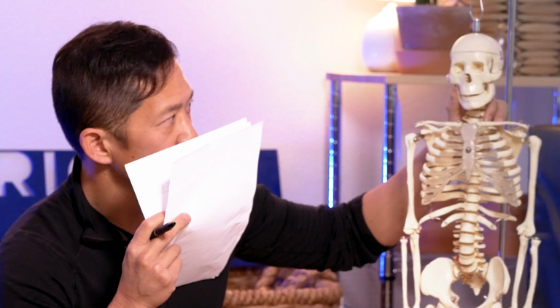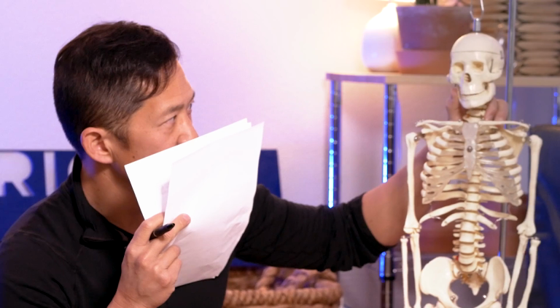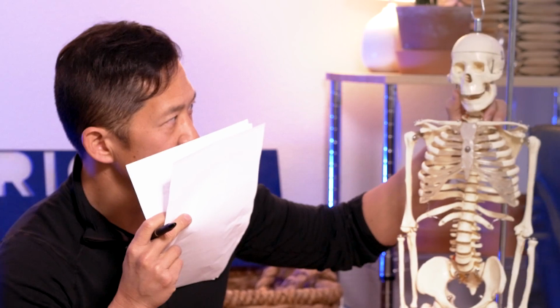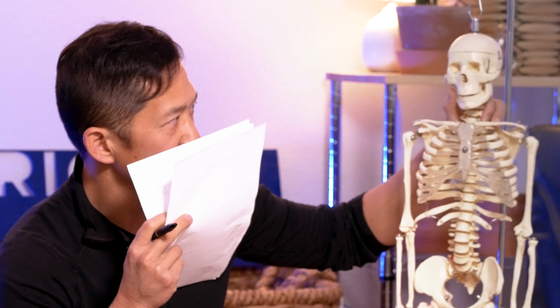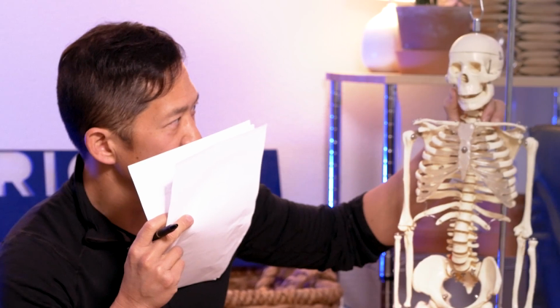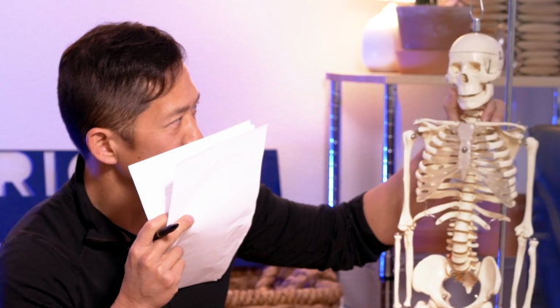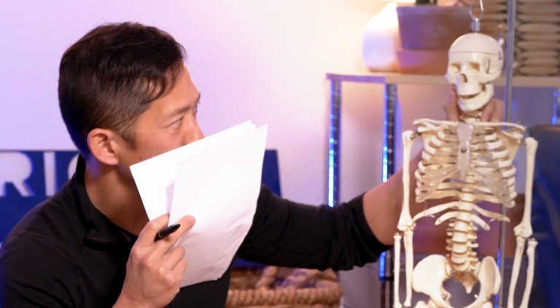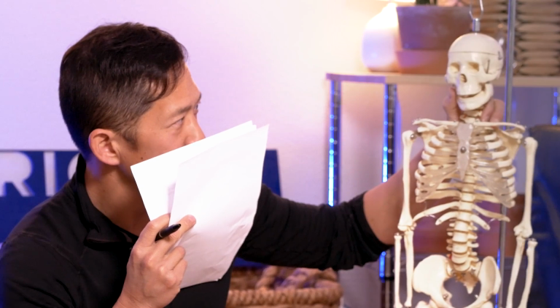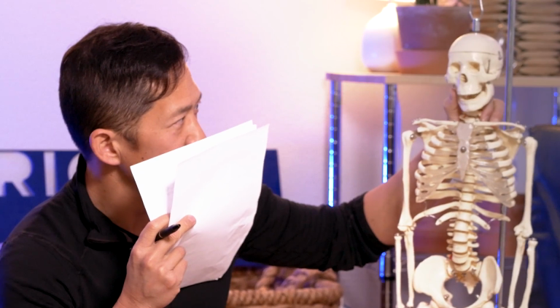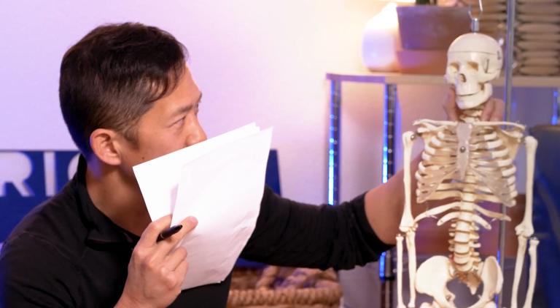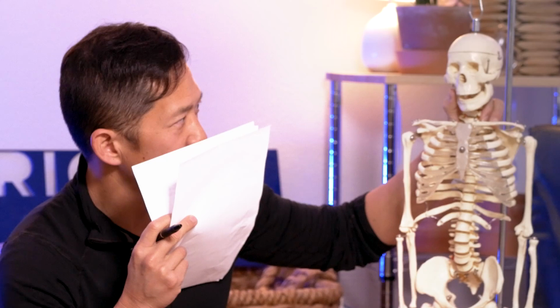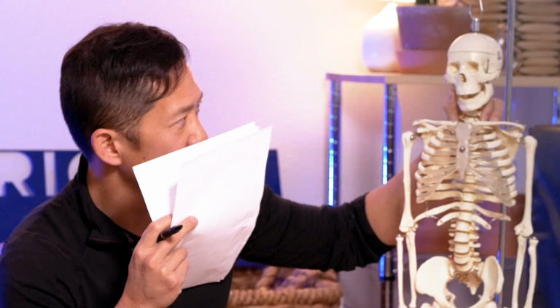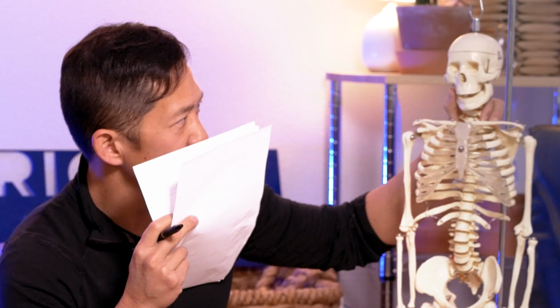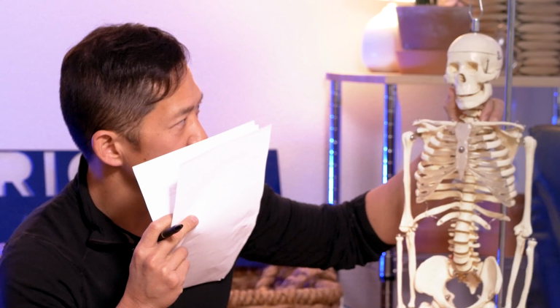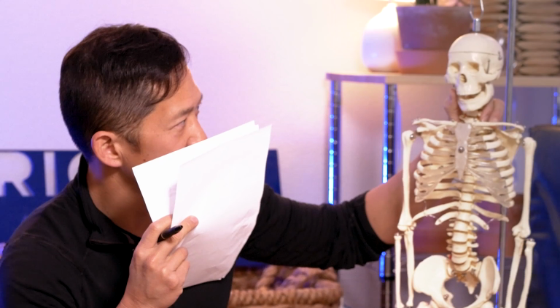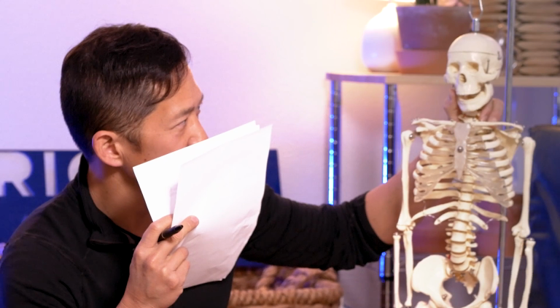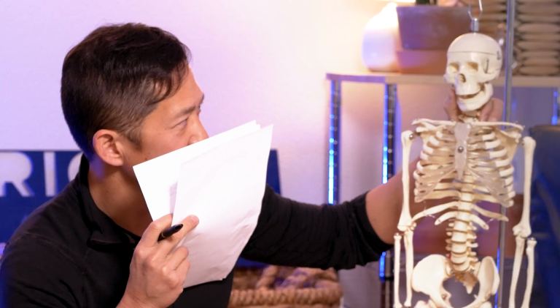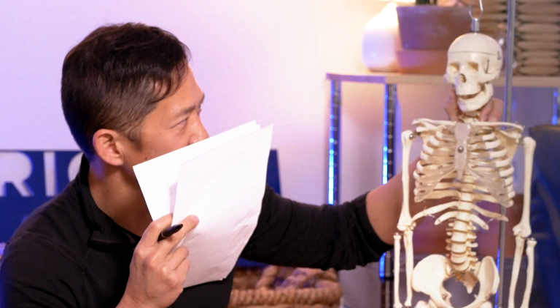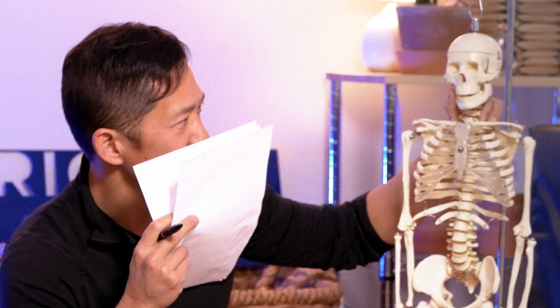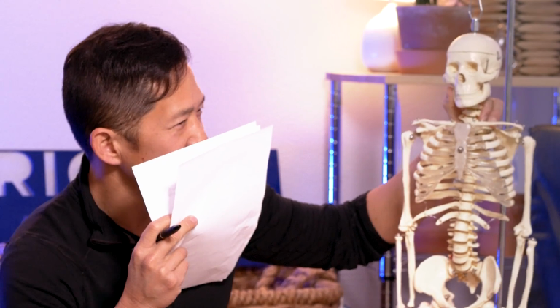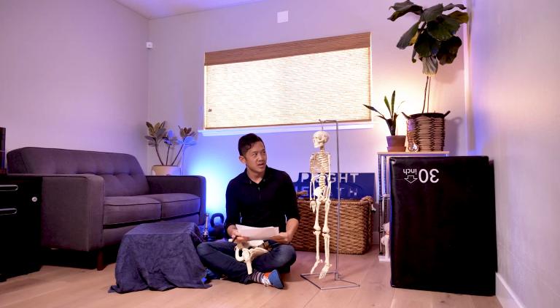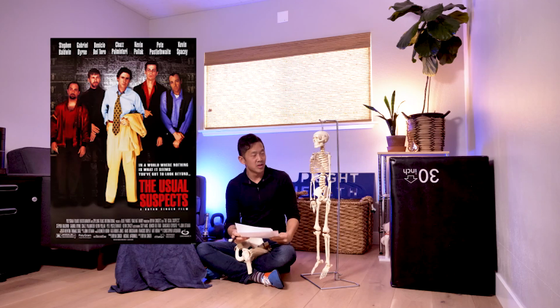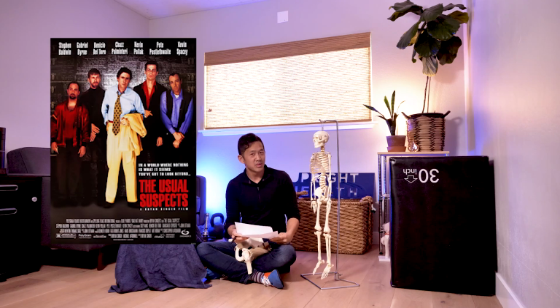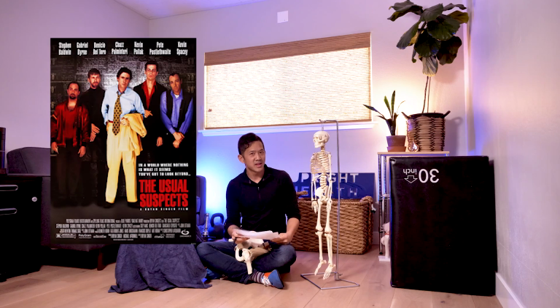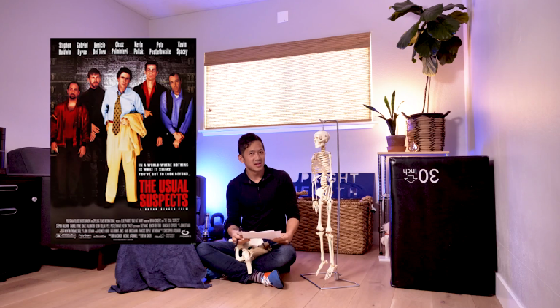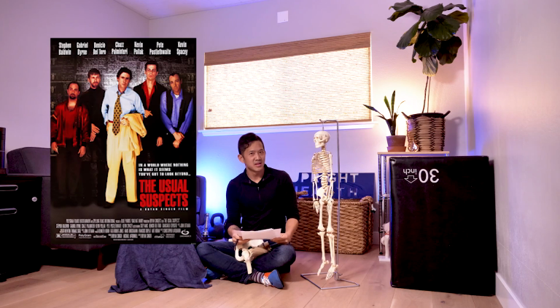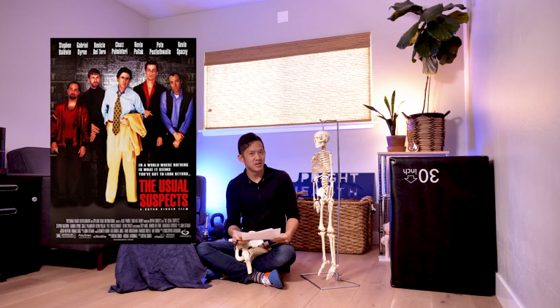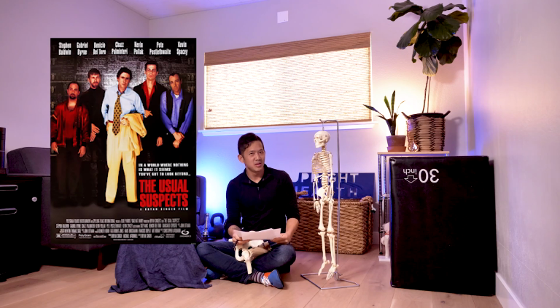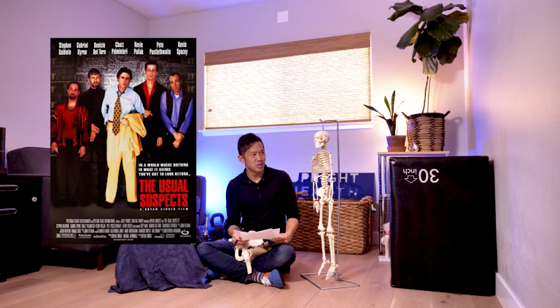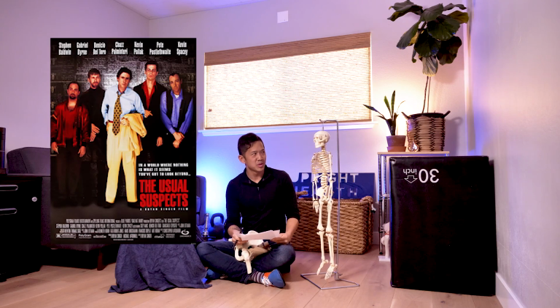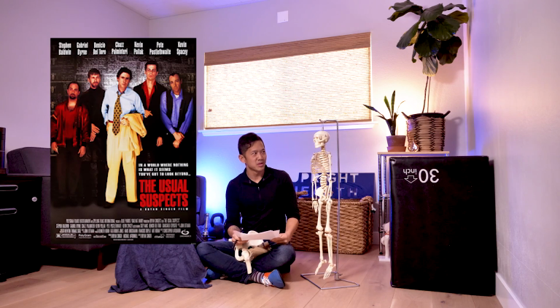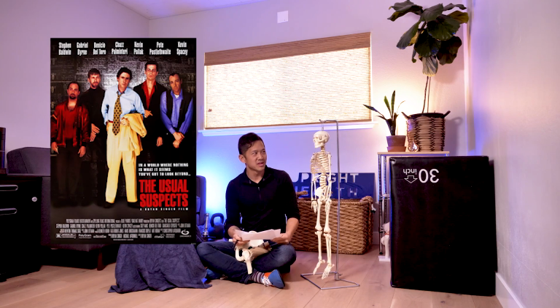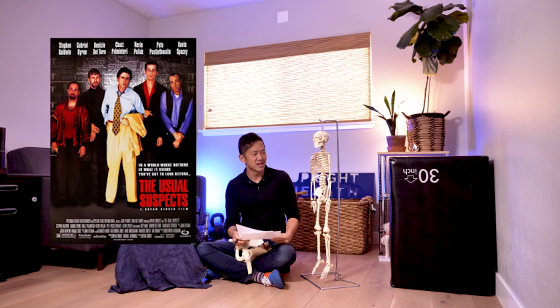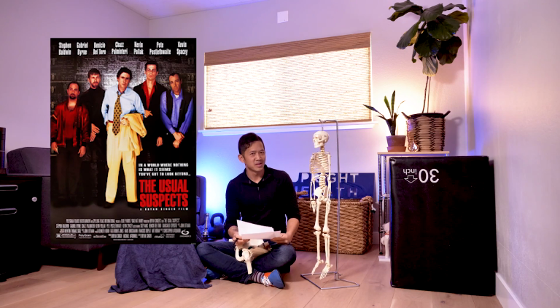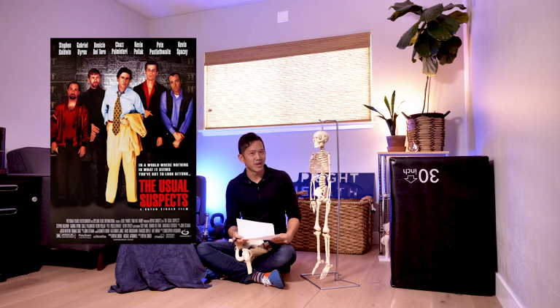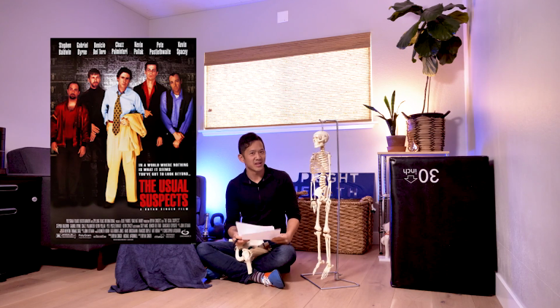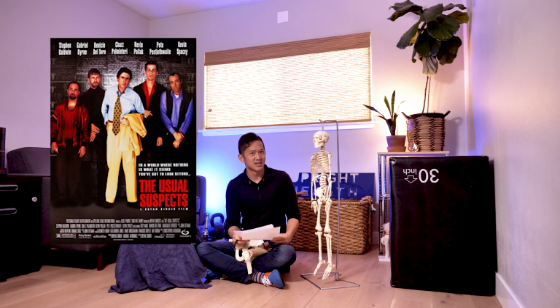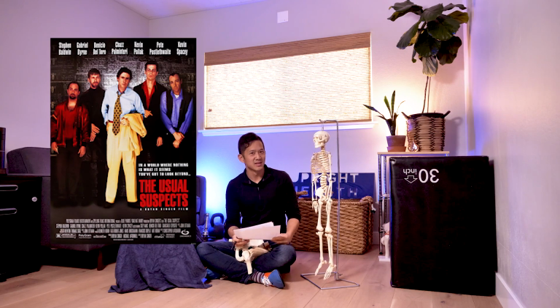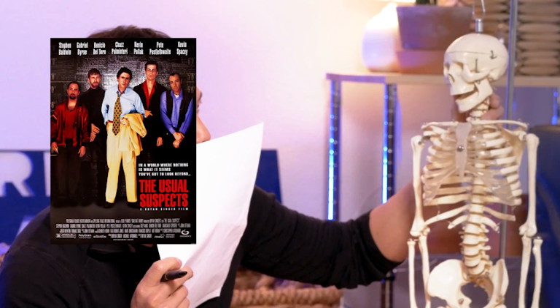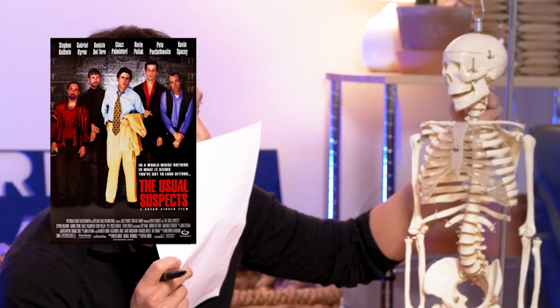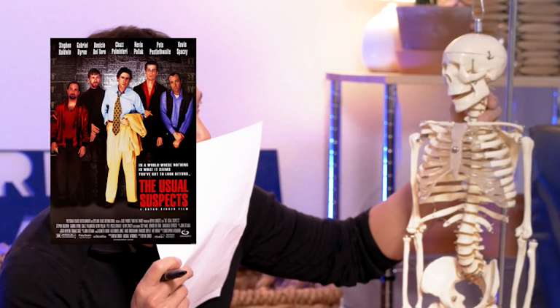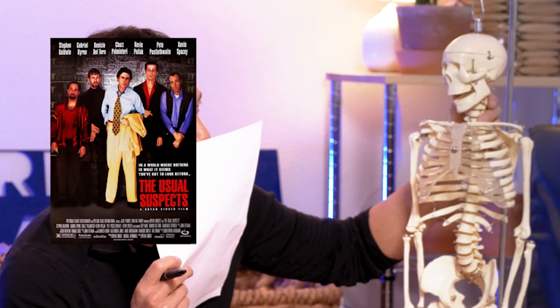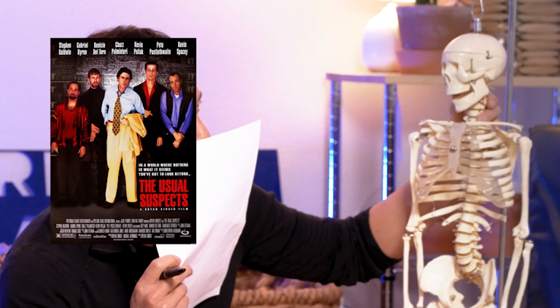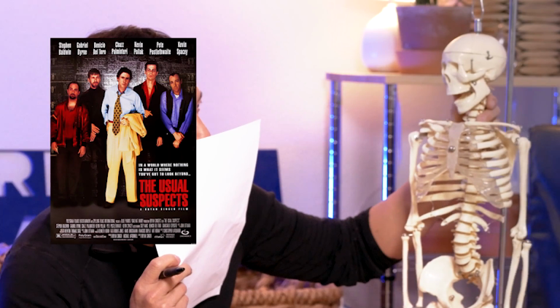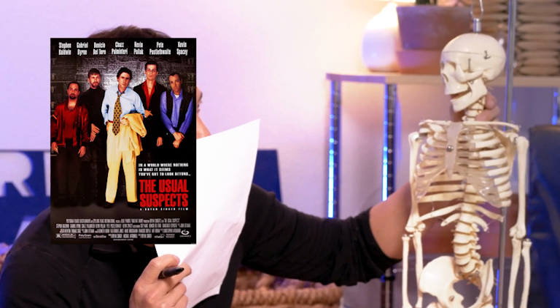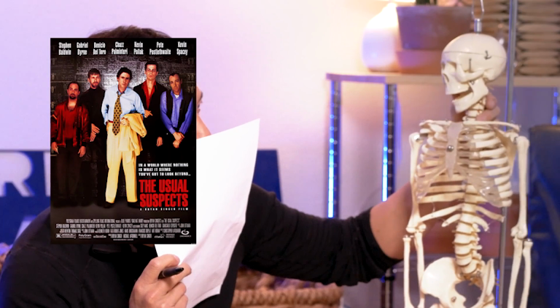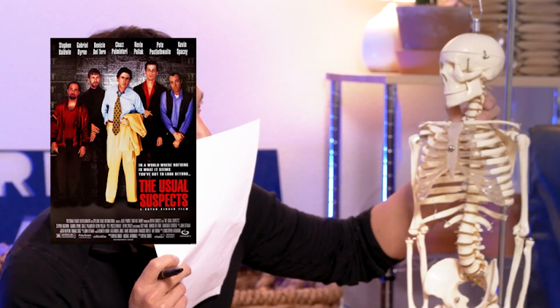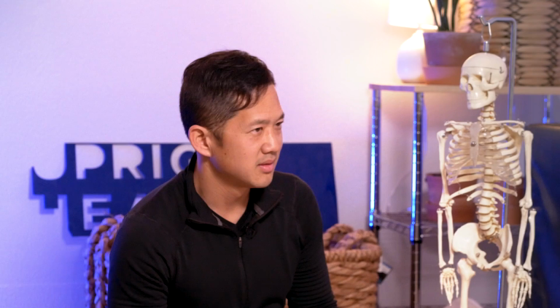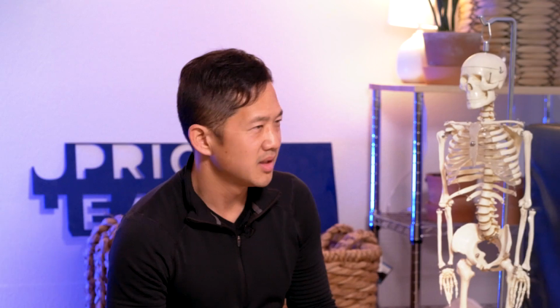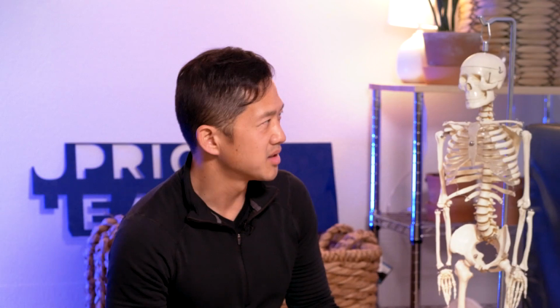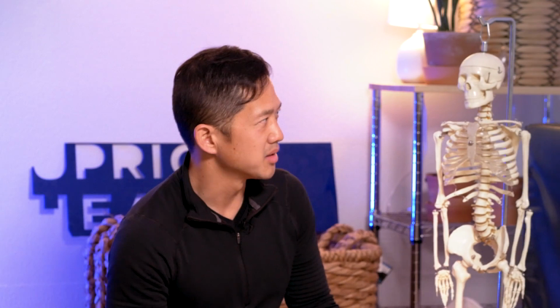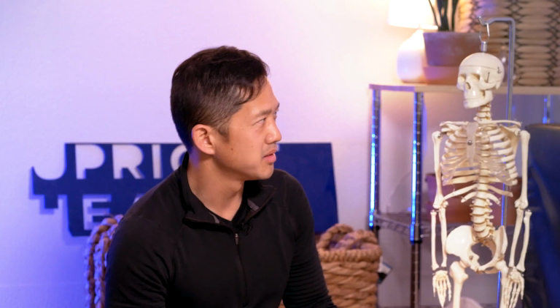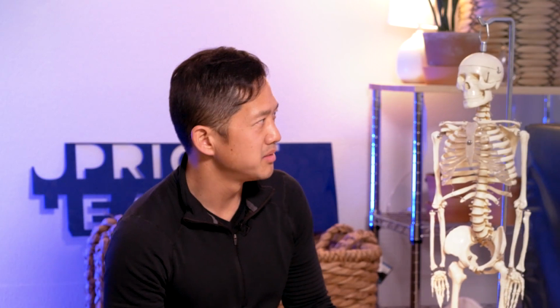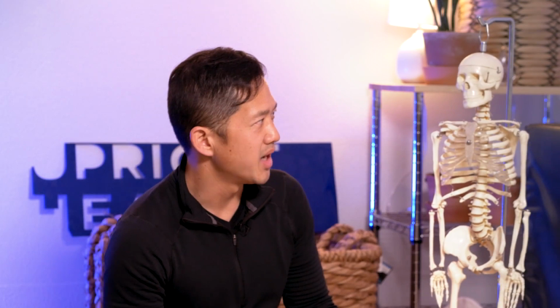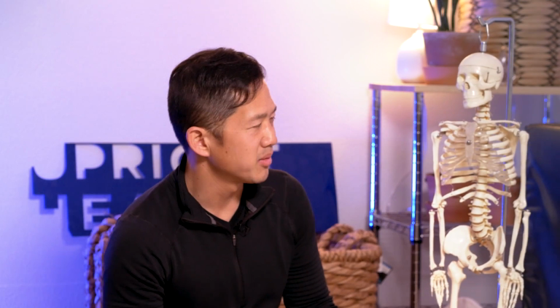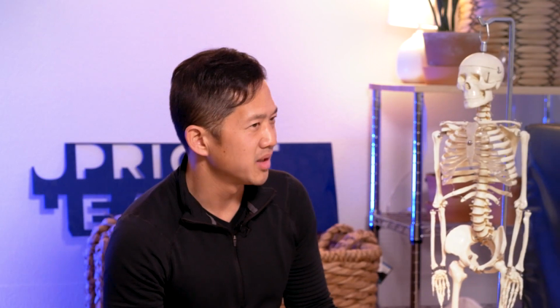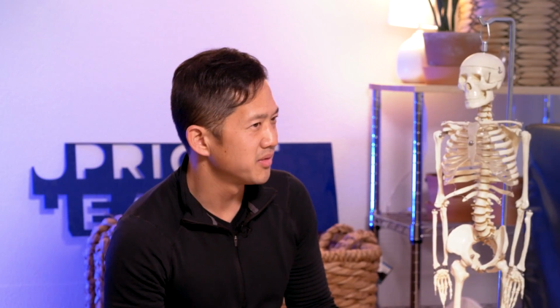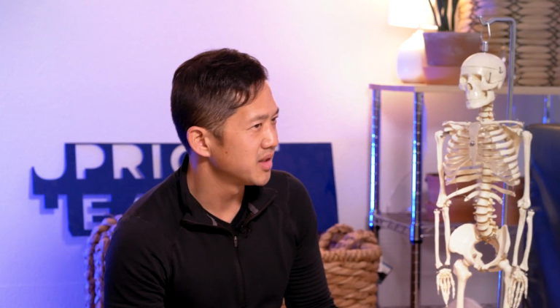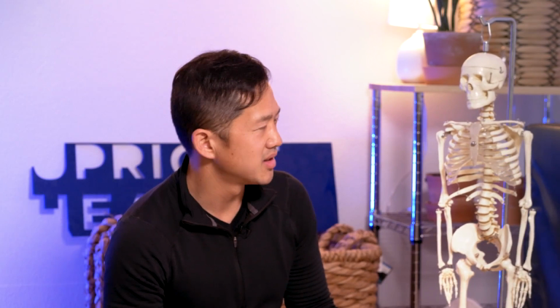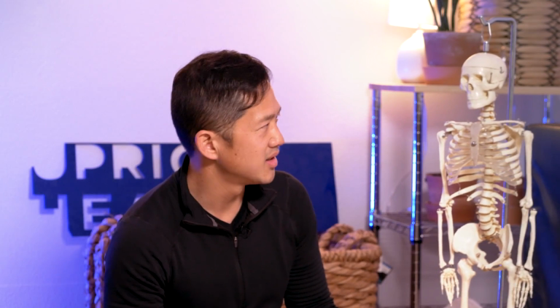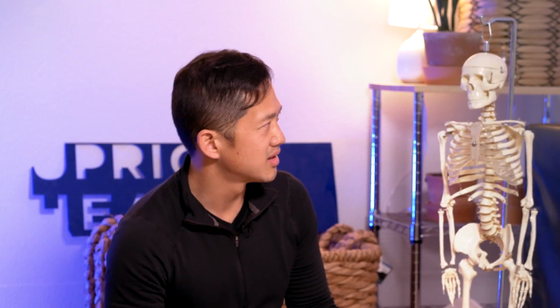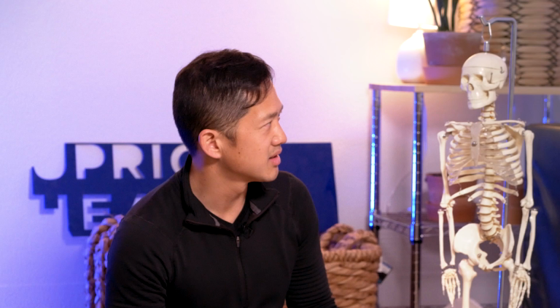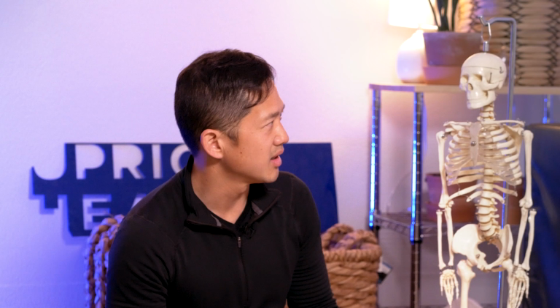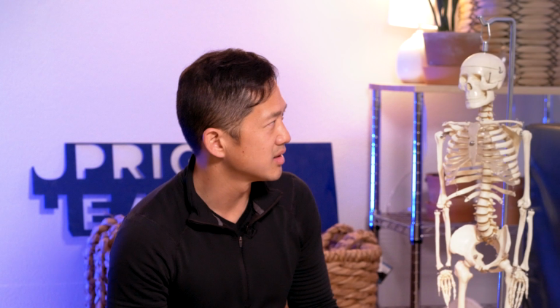Is this like that movie with Kaiser Soze? No, that's The Usual Suspects. That was a good movie. It's also not relevant to this discussion.